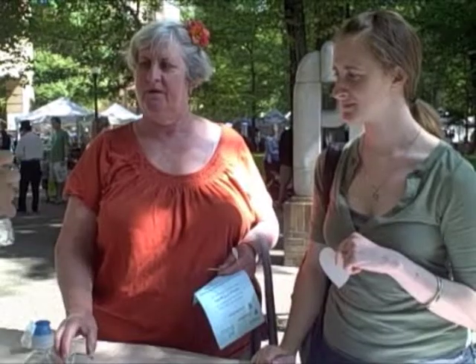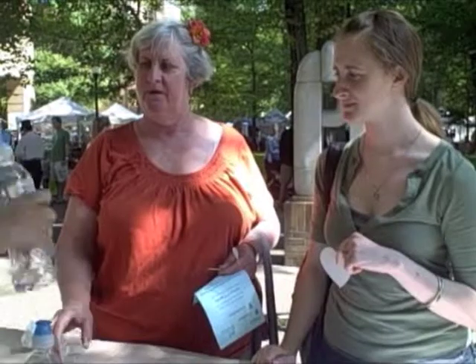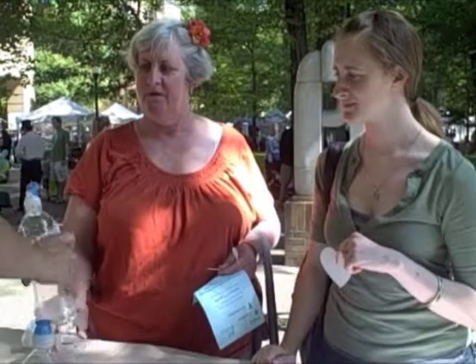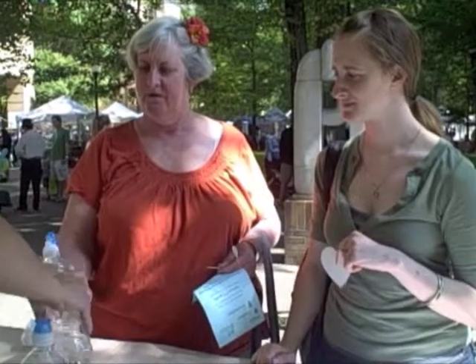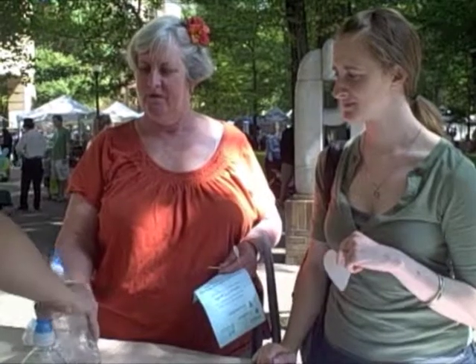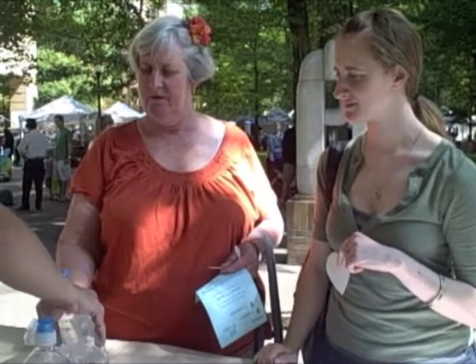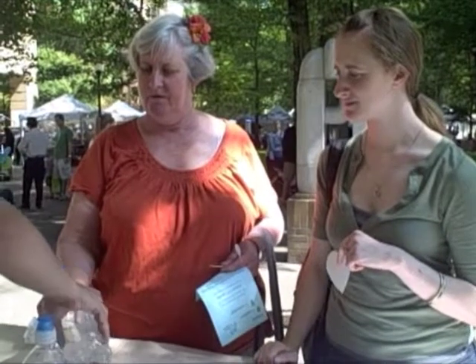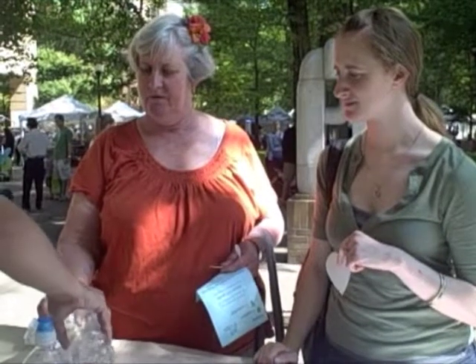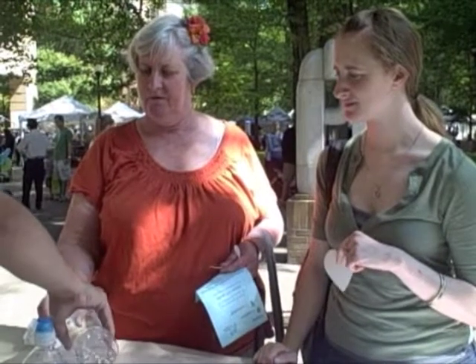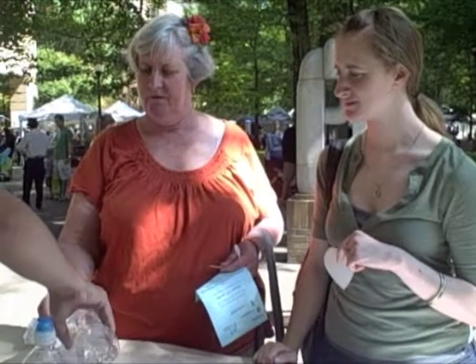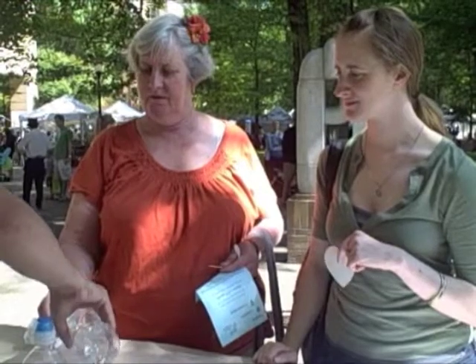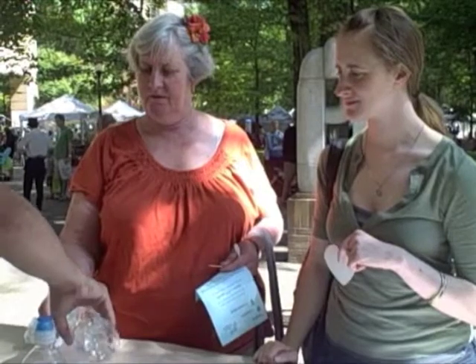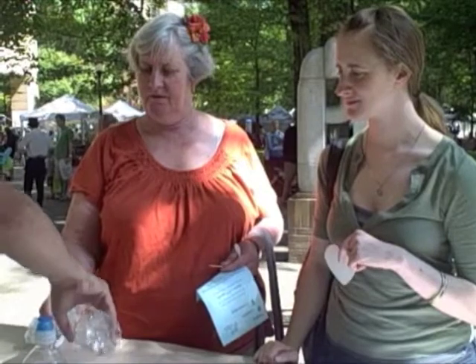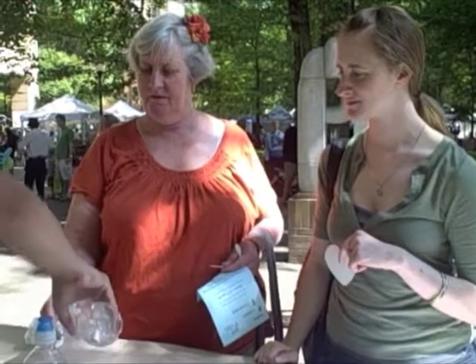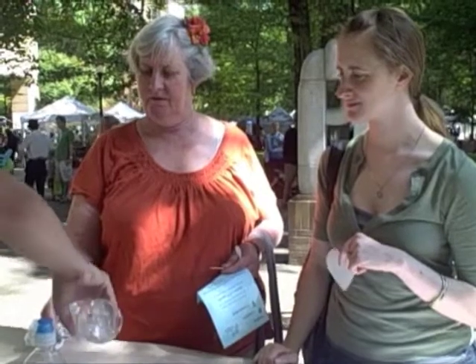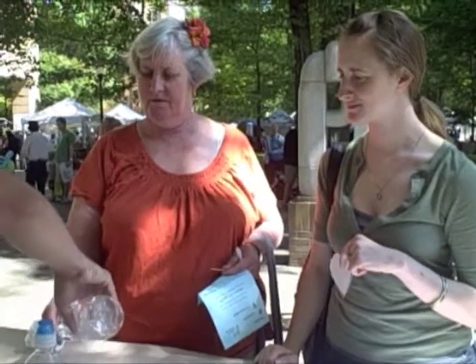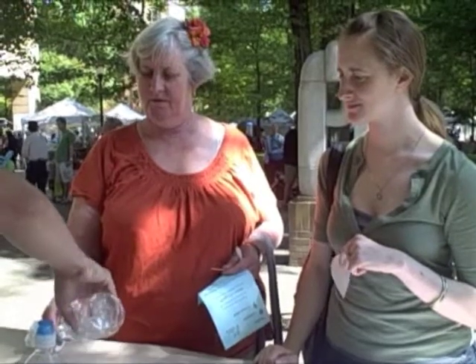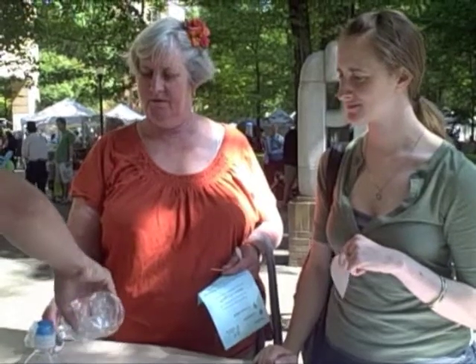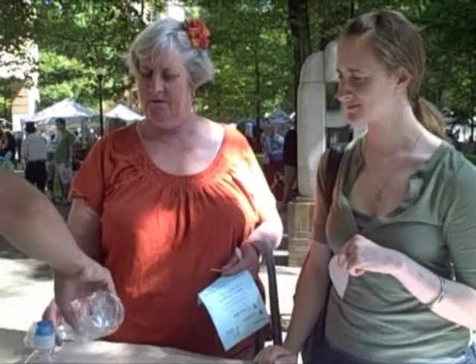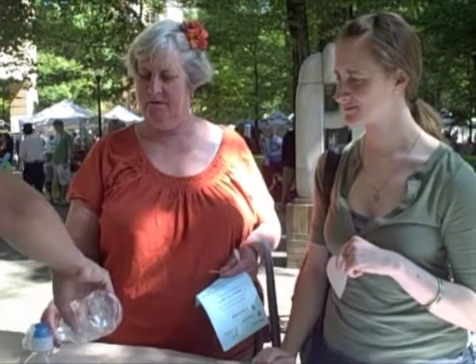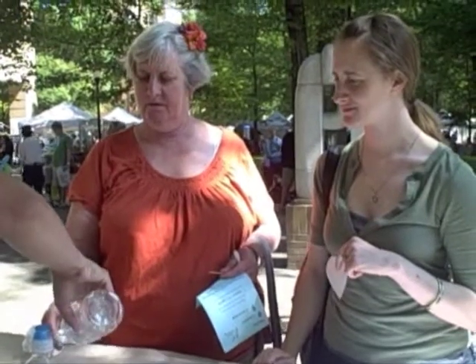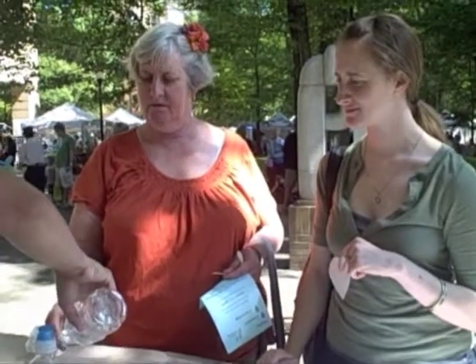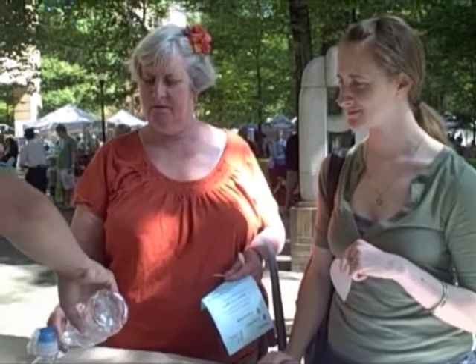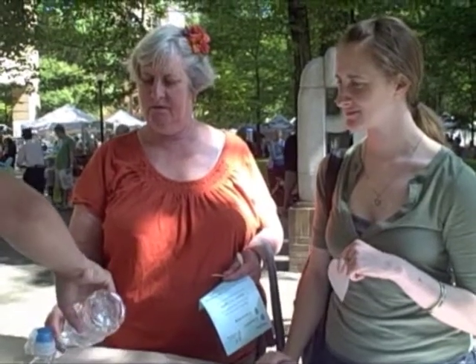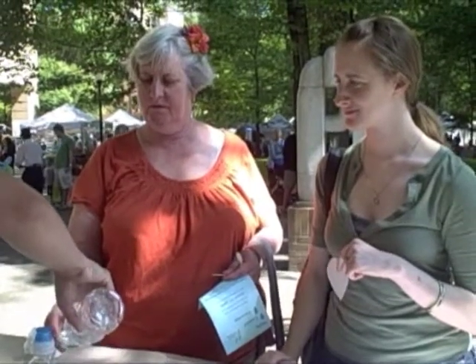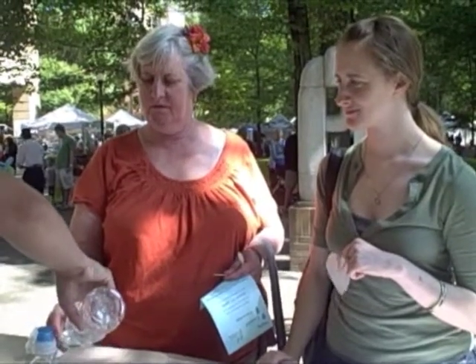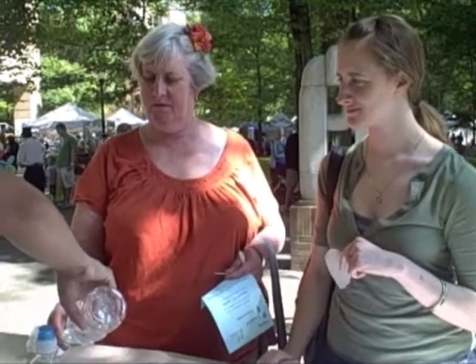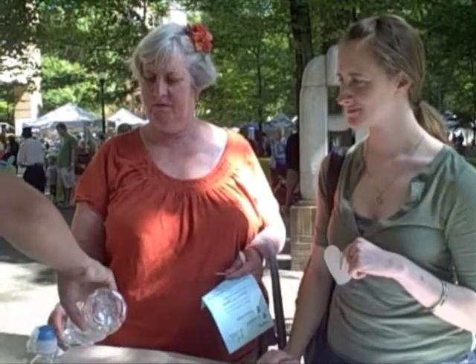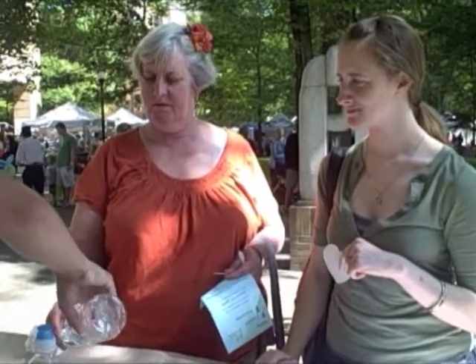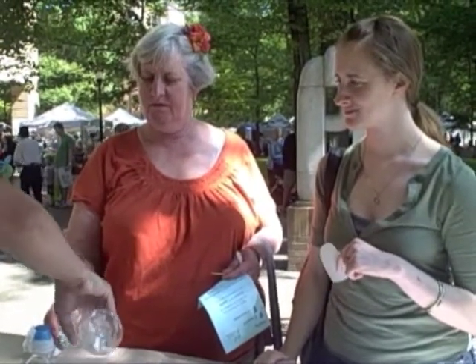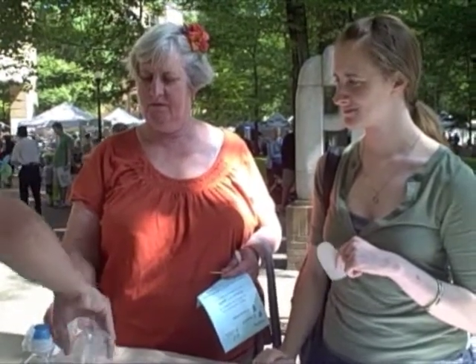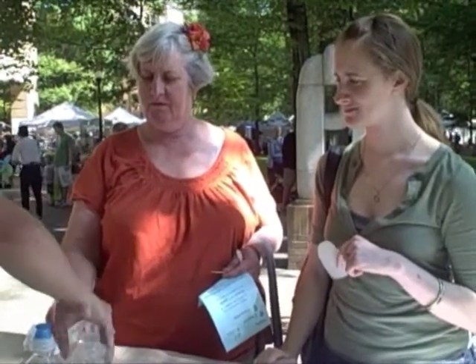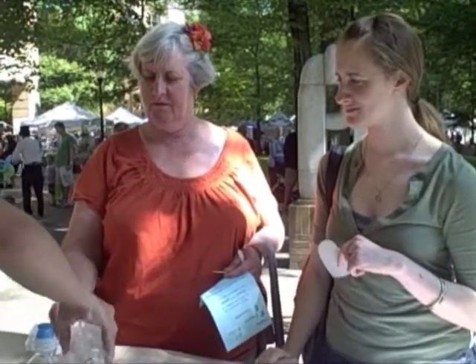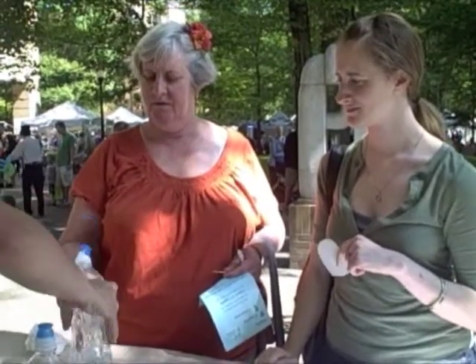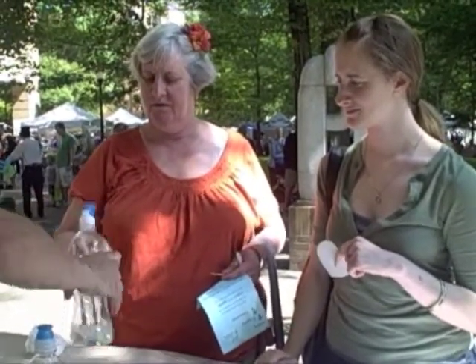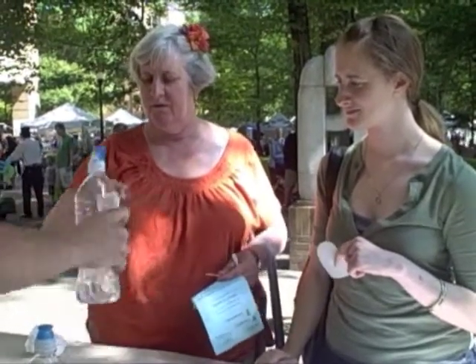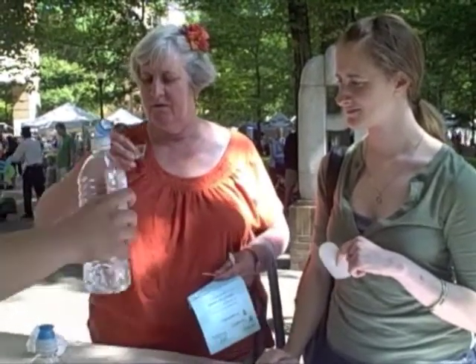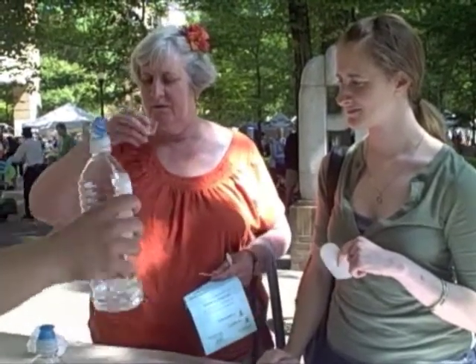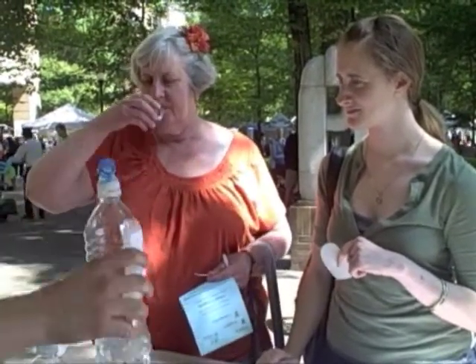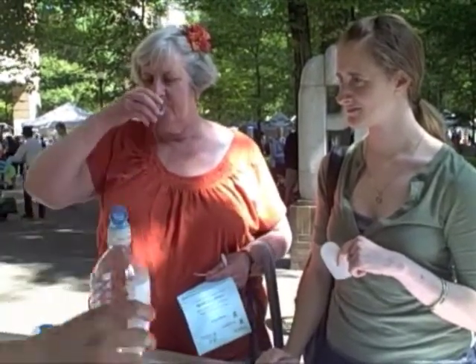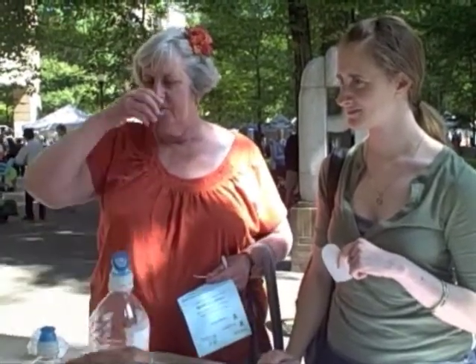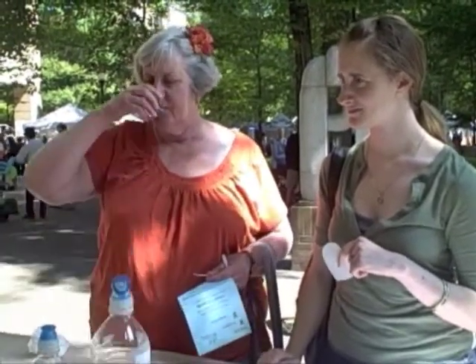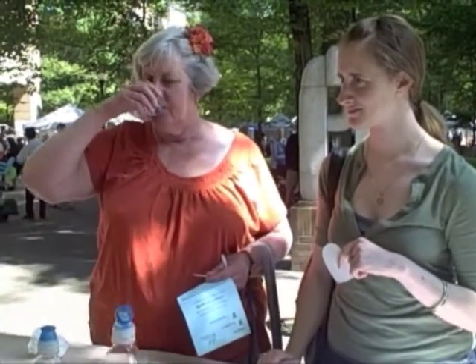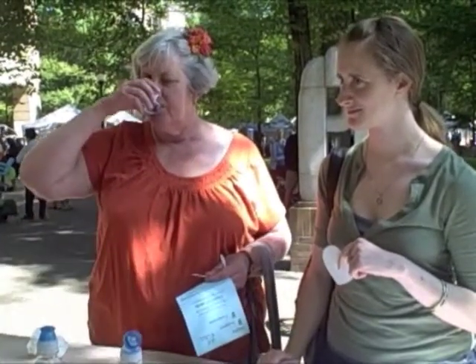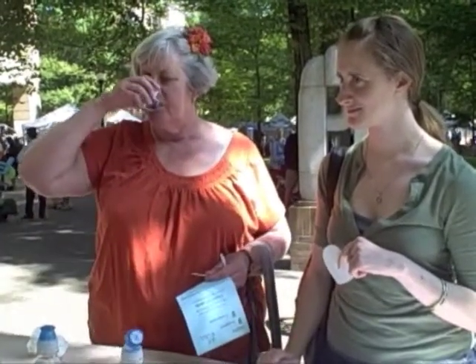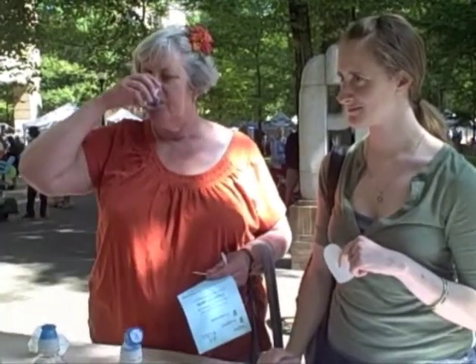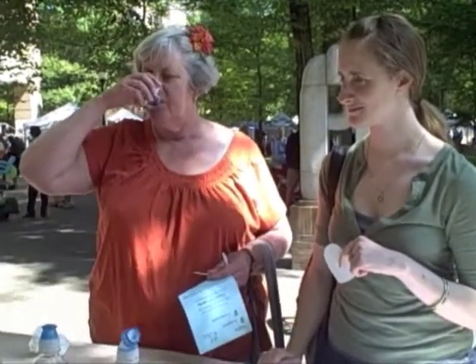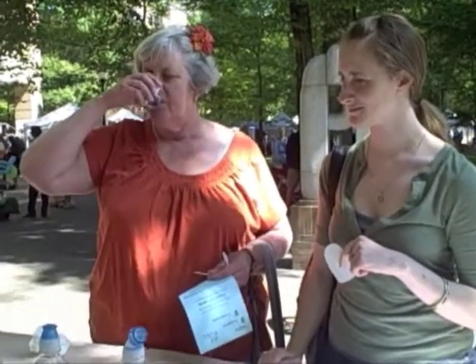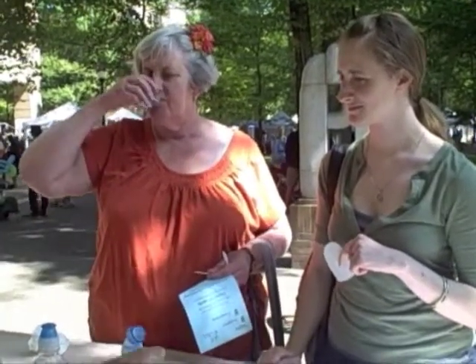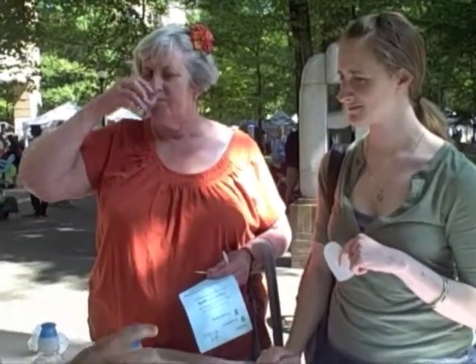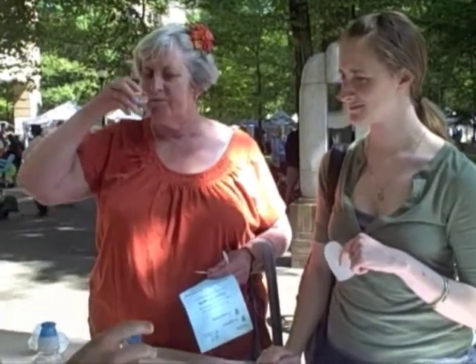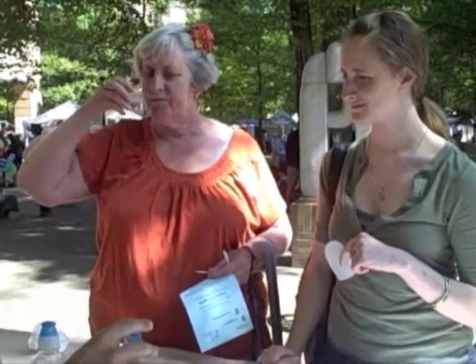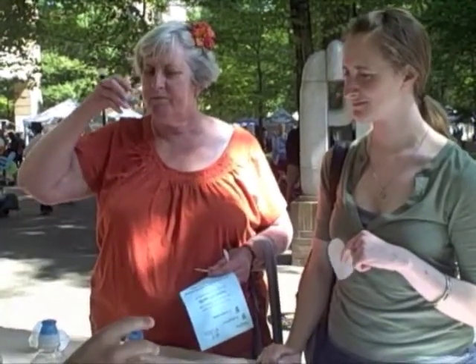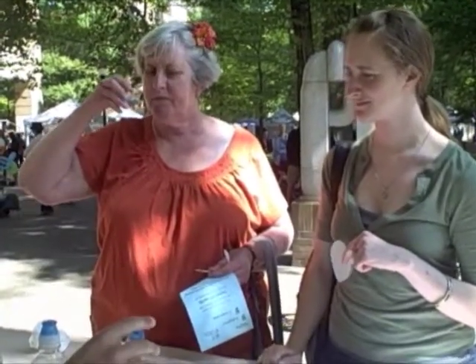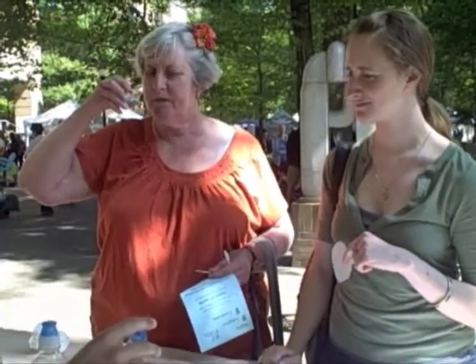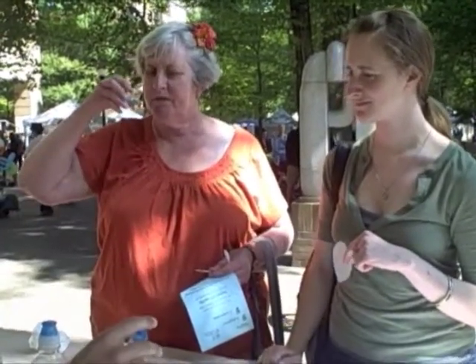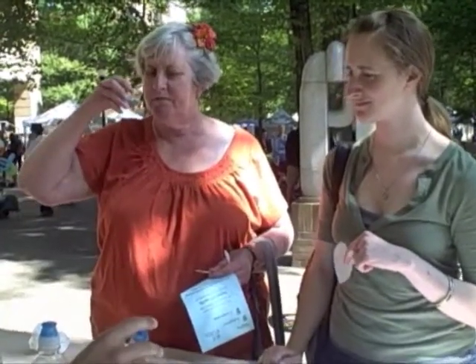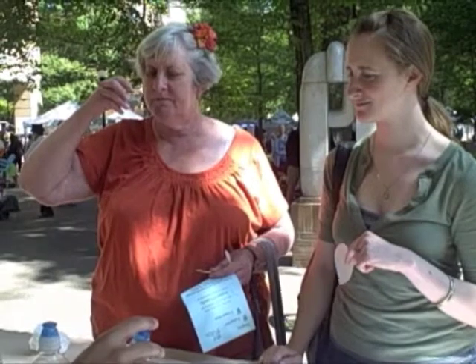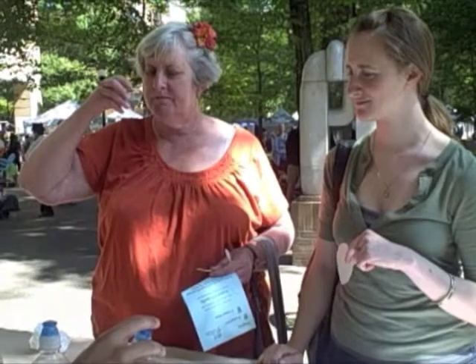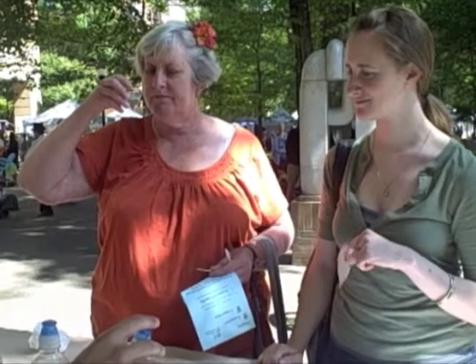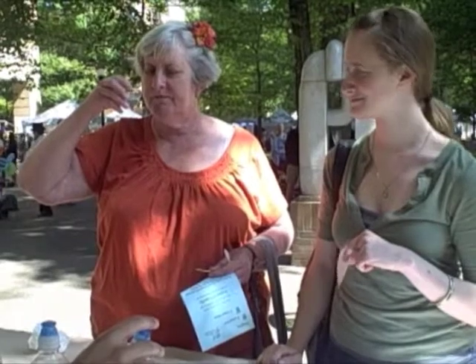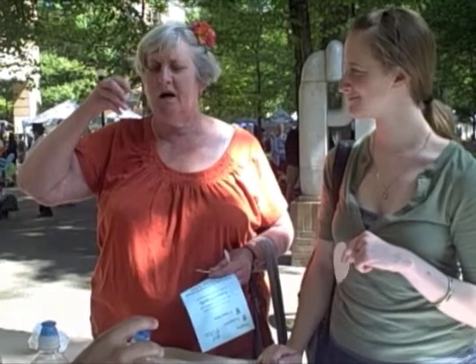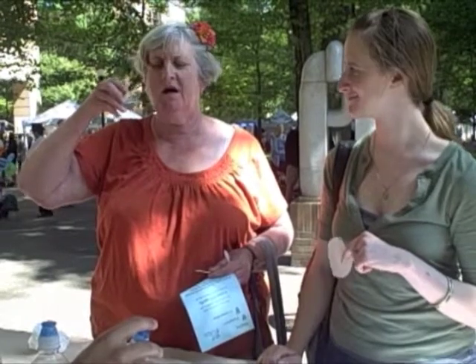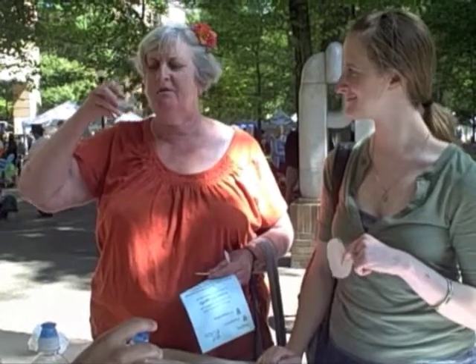We asked participants if they could taste the difference between these samples, and if so, which they preferred.